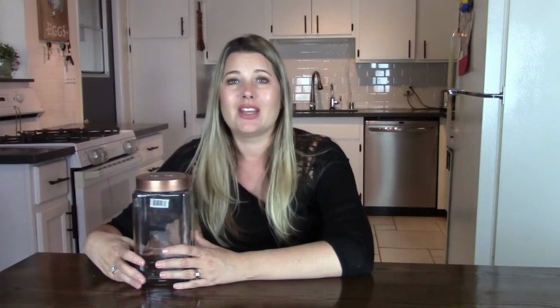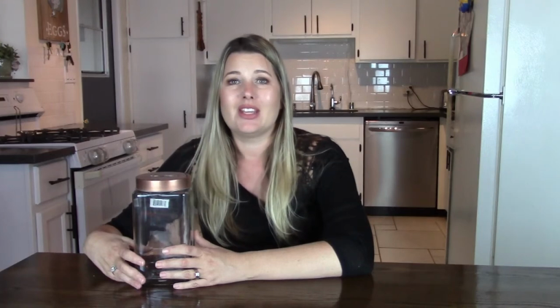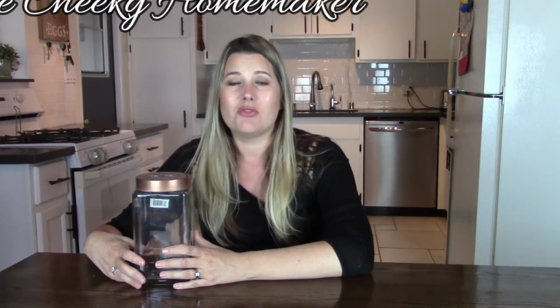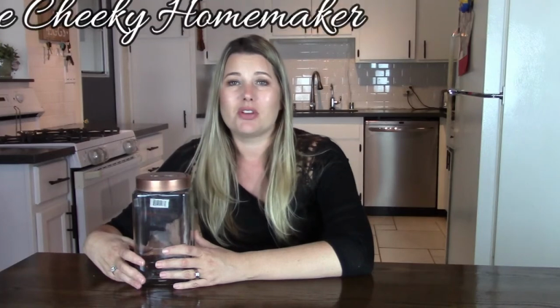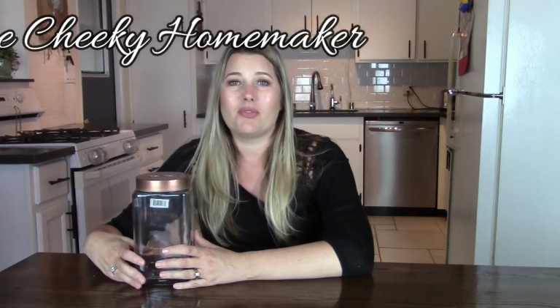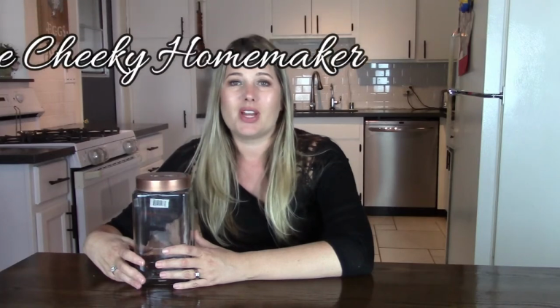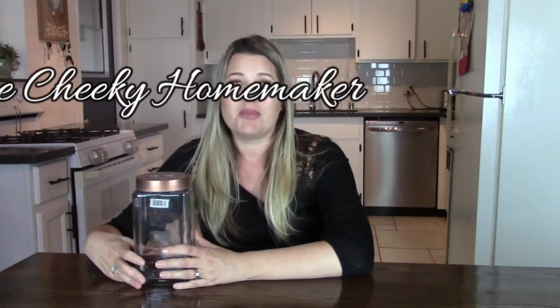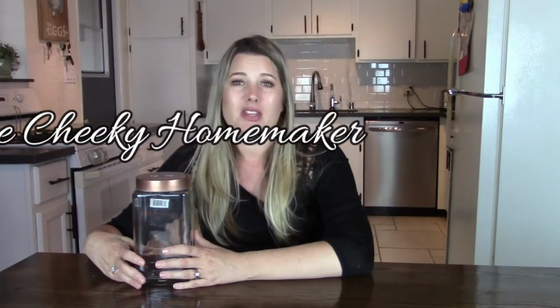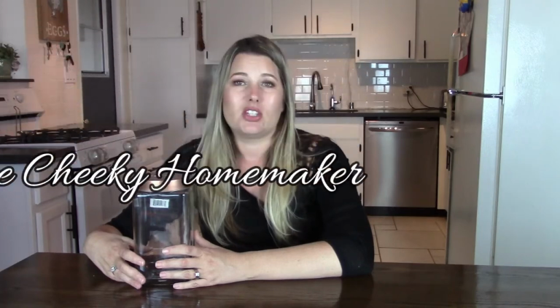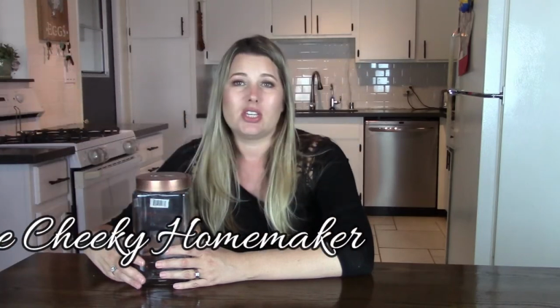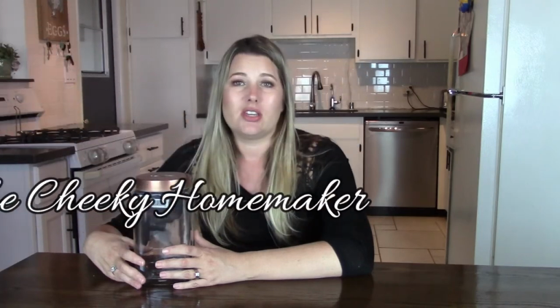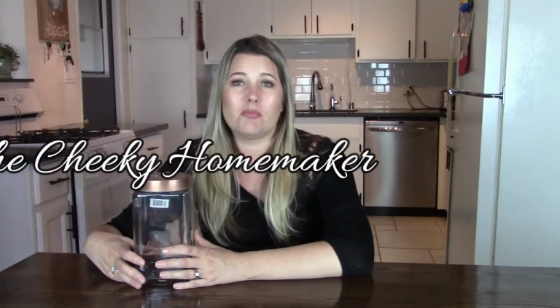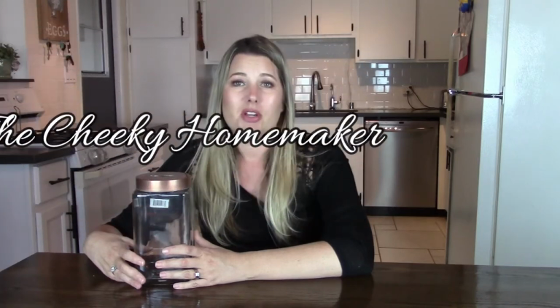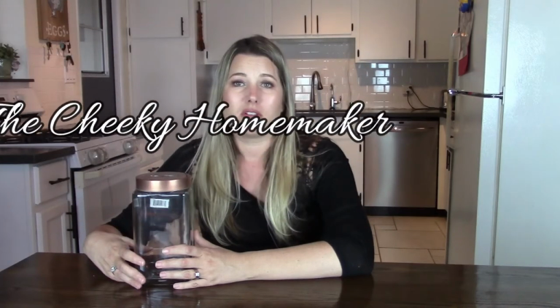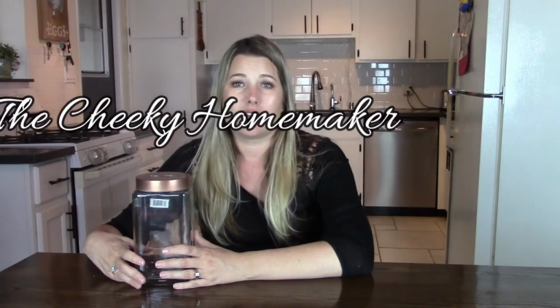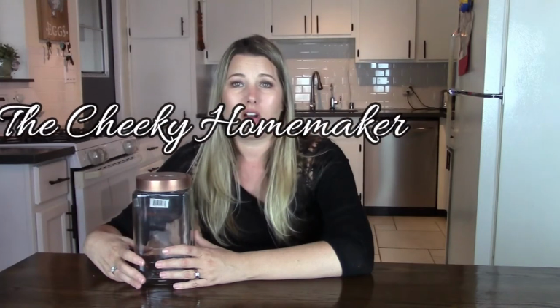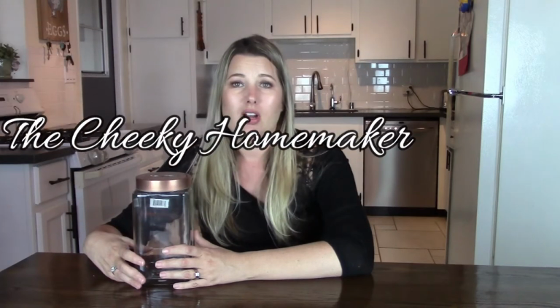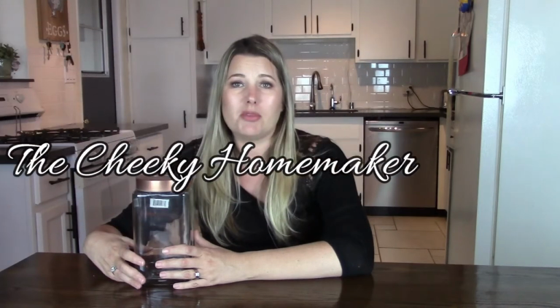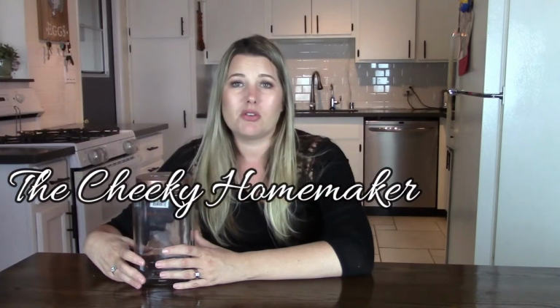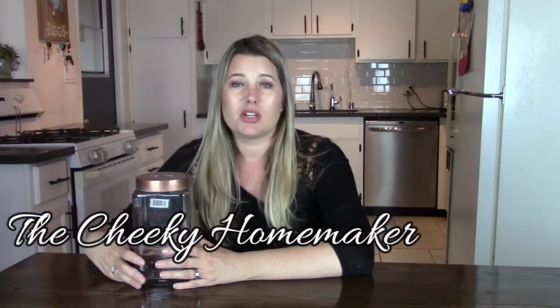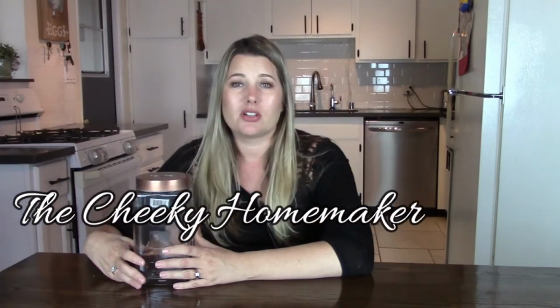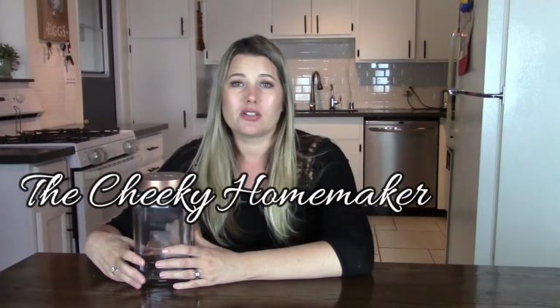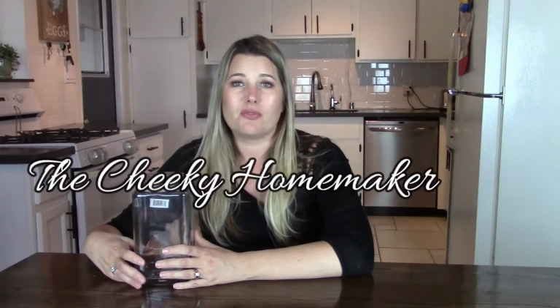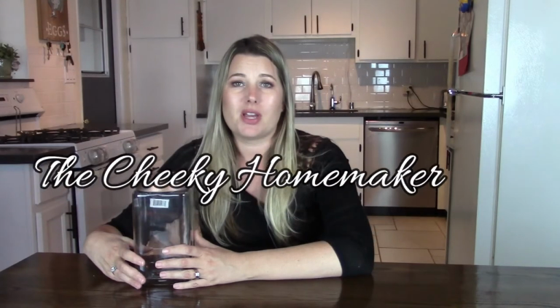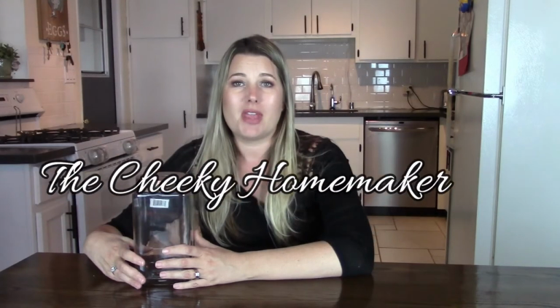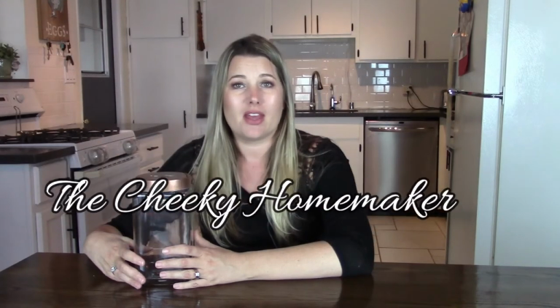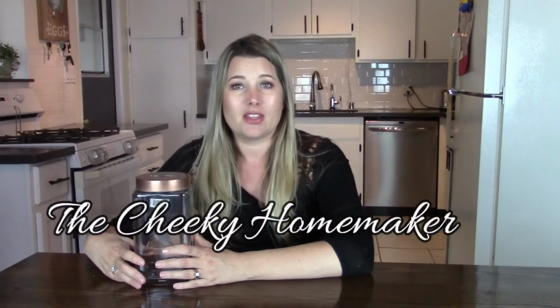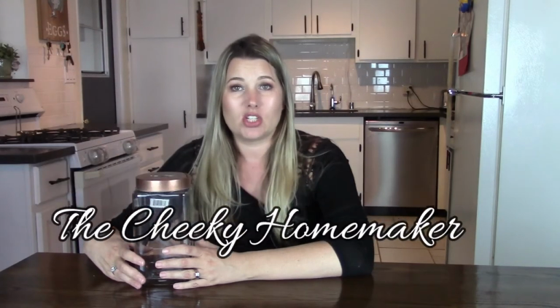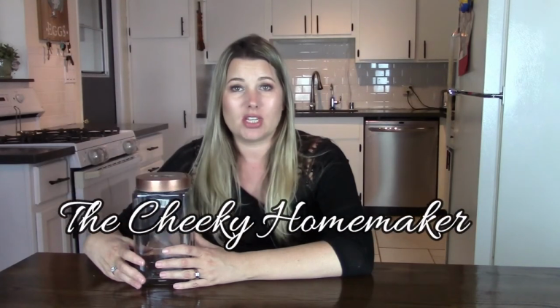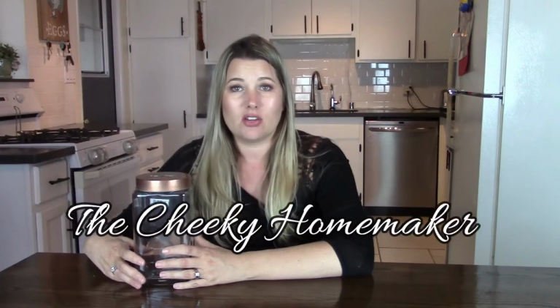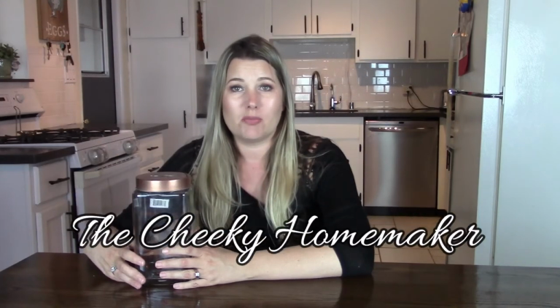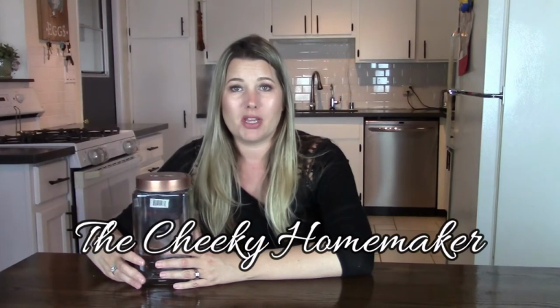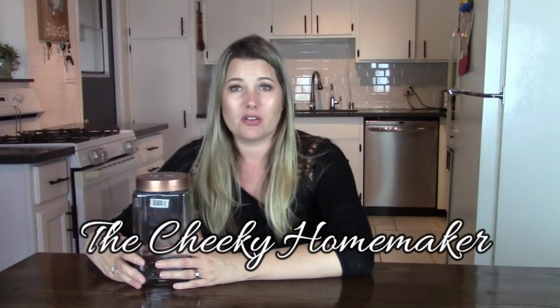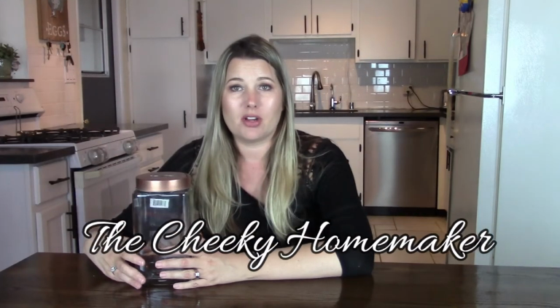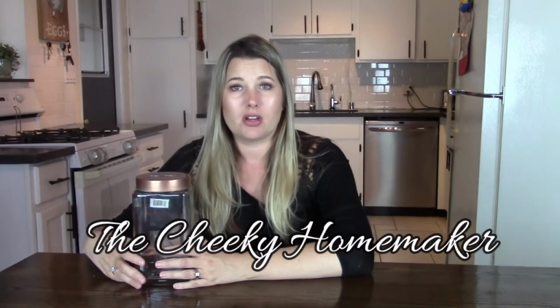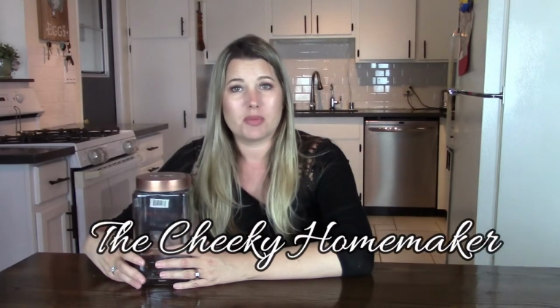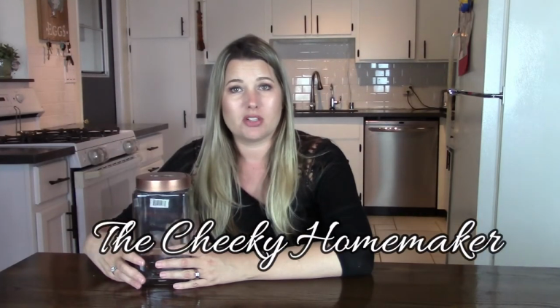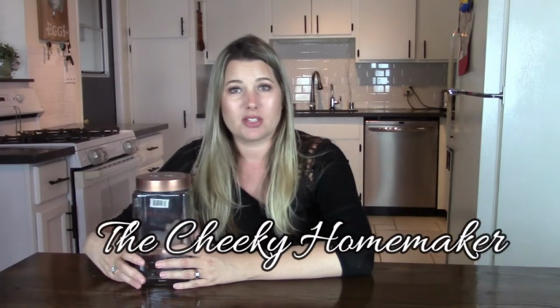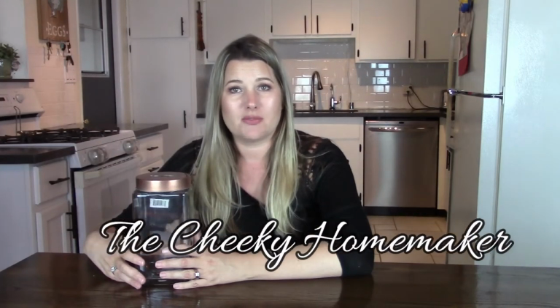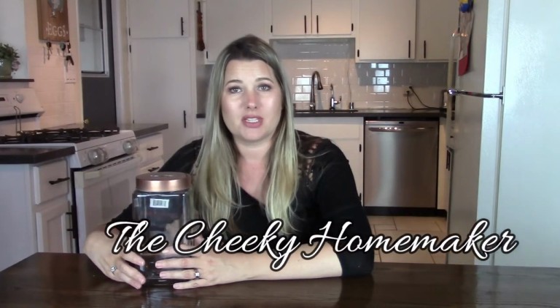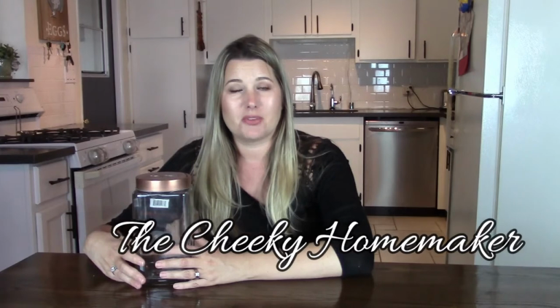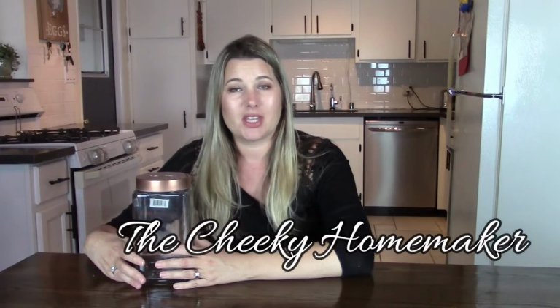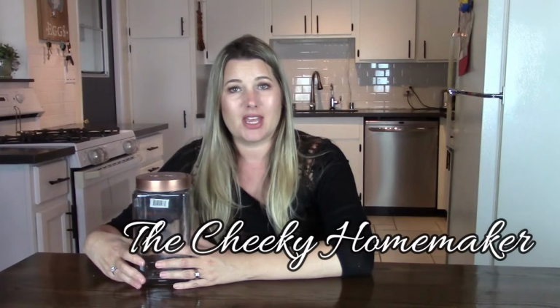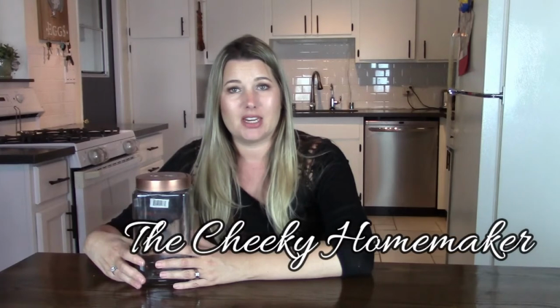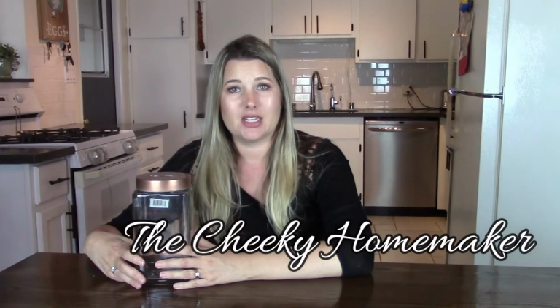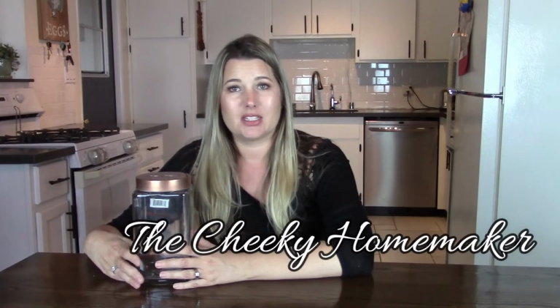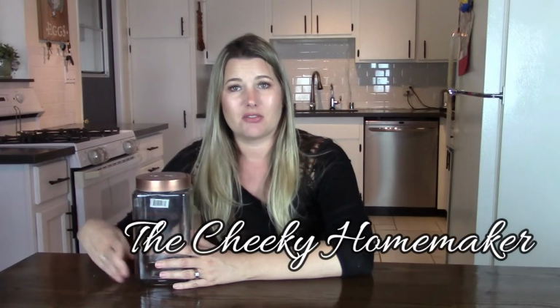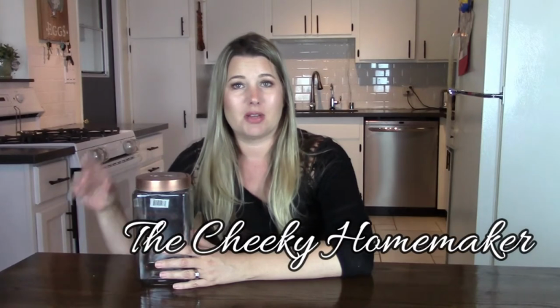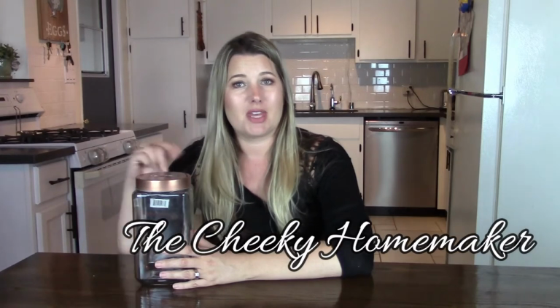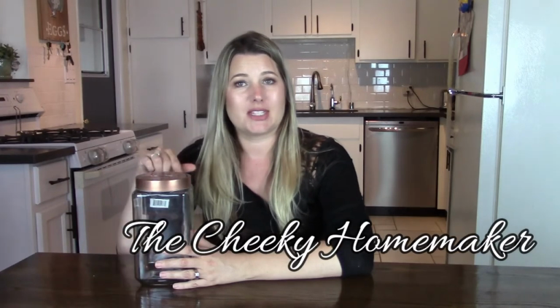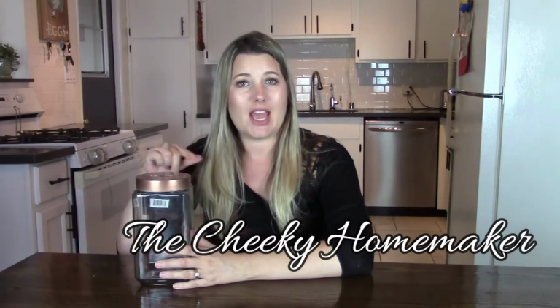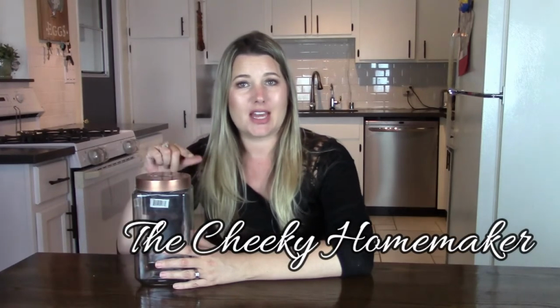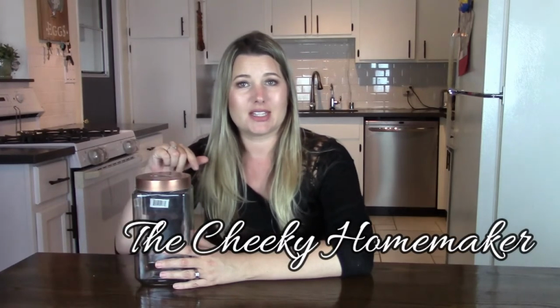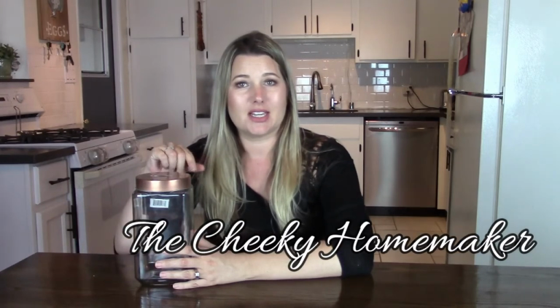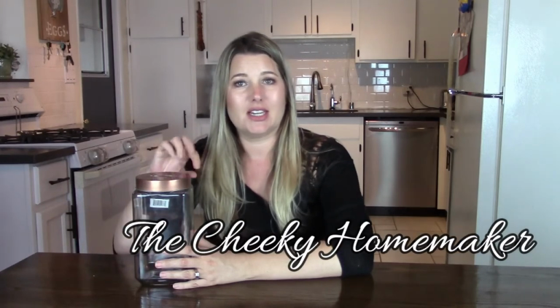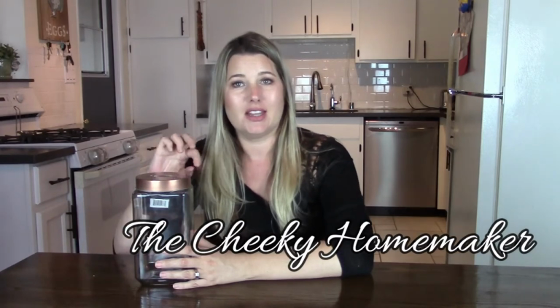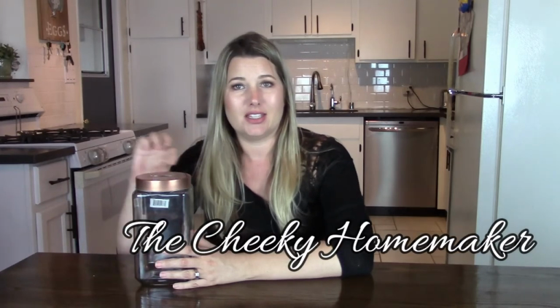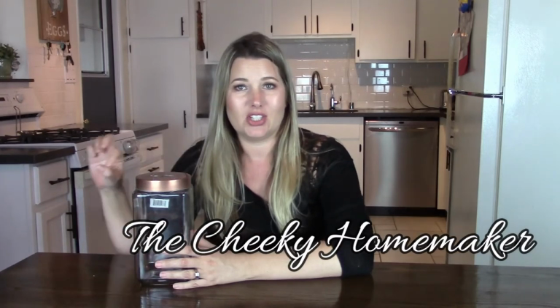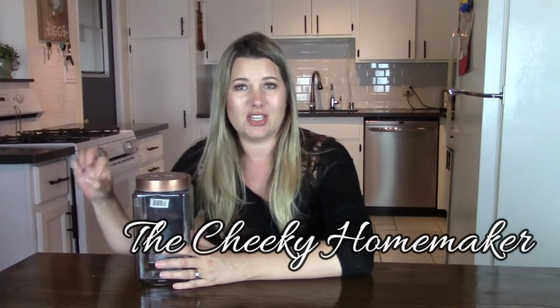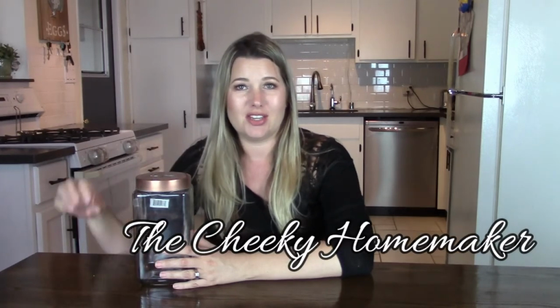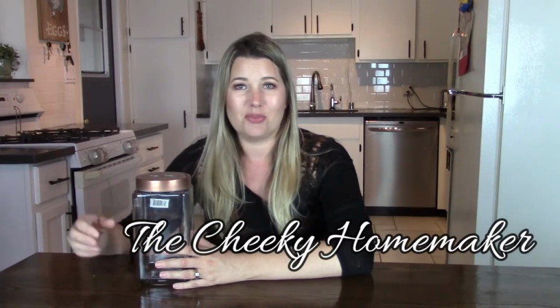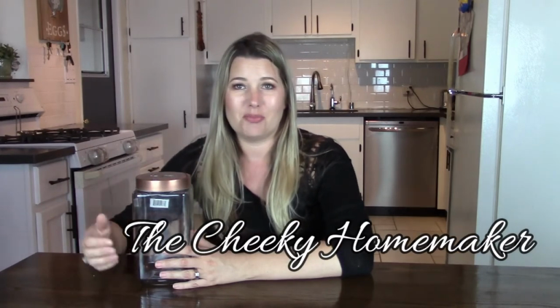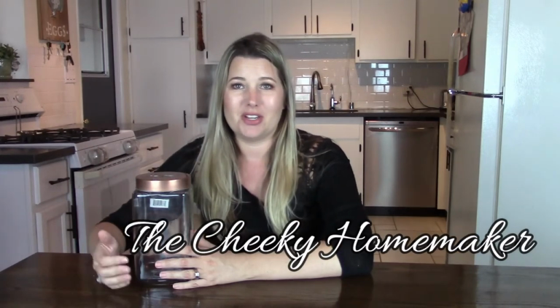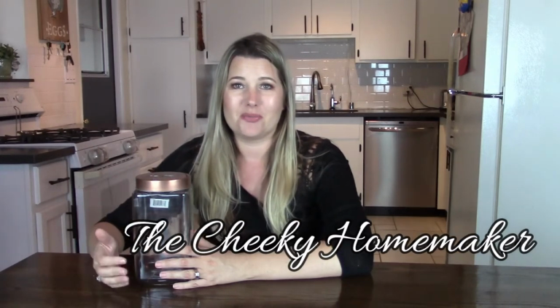You can find me at thecheekyhomemaker.com. You can also find me at The Cheeky Homemaker on Pinterest, Facebook, and Instagram — that's @TheCheekyhomemaker.